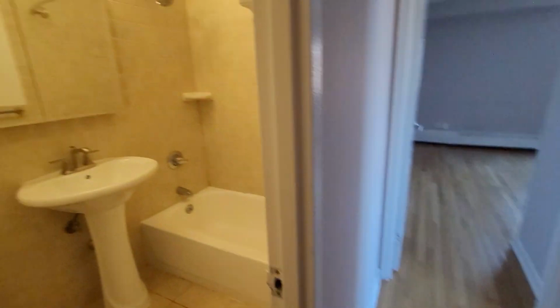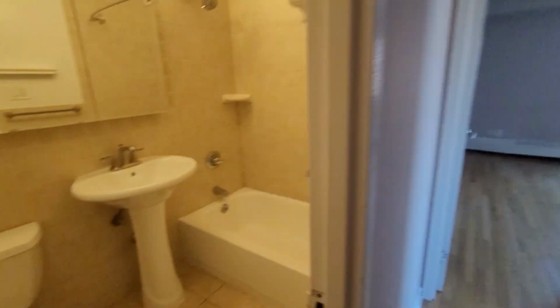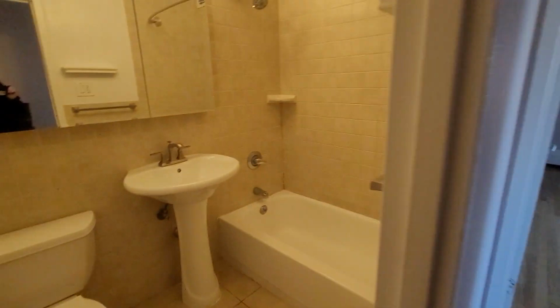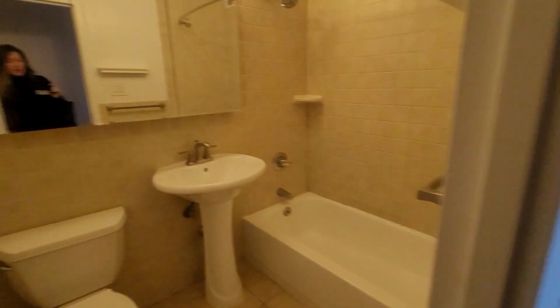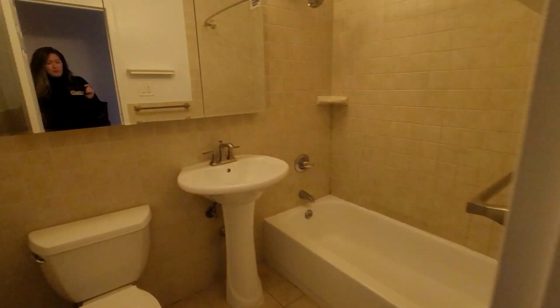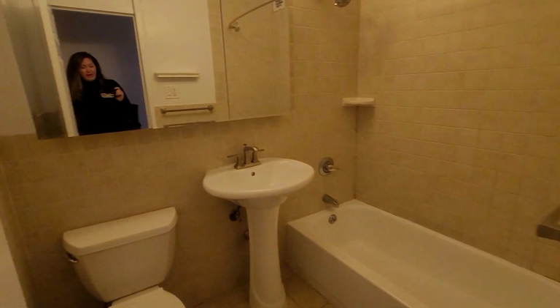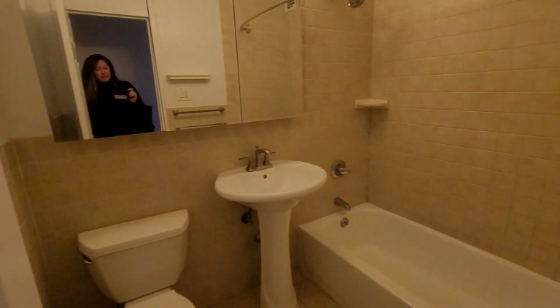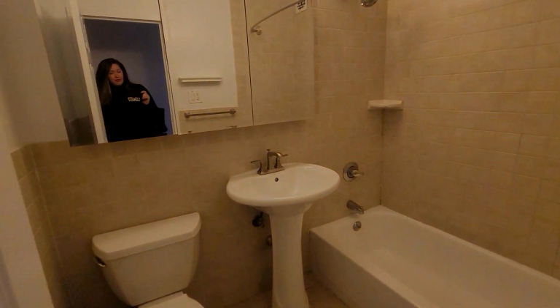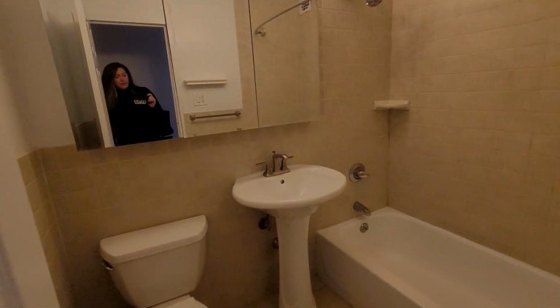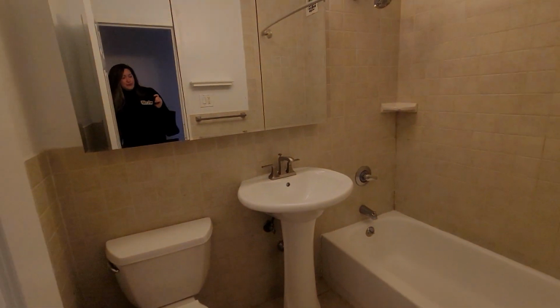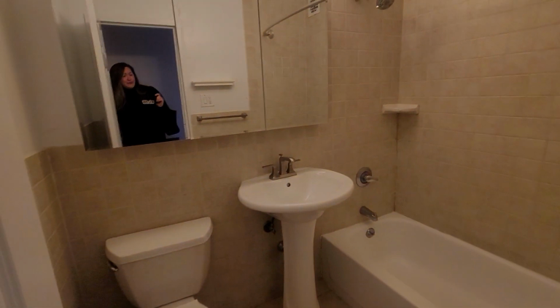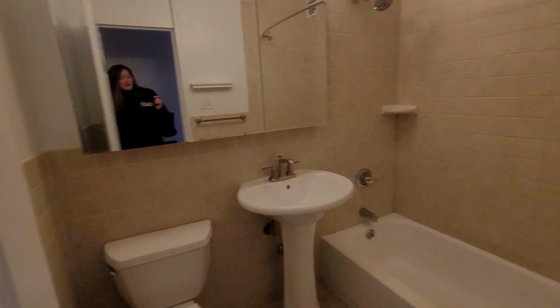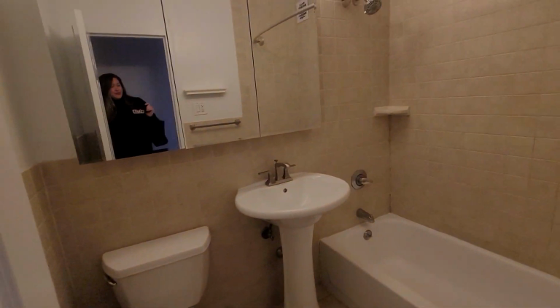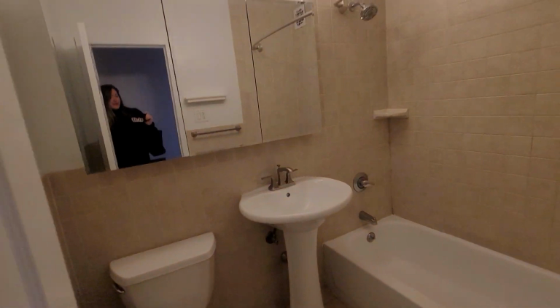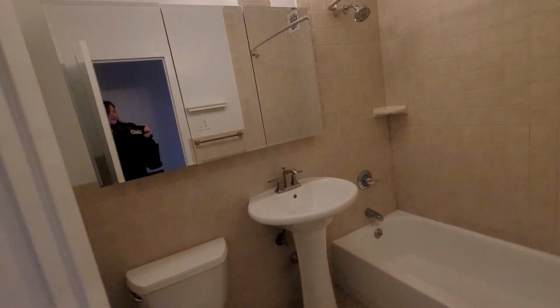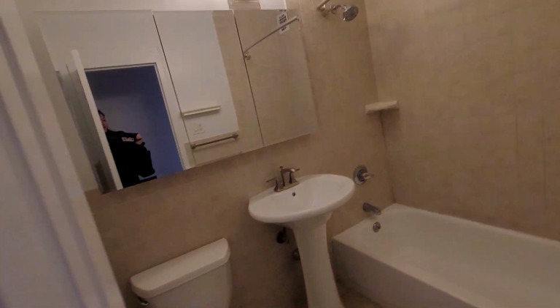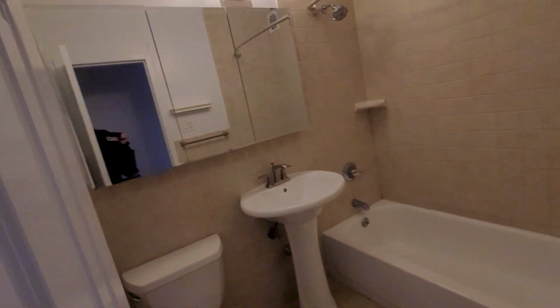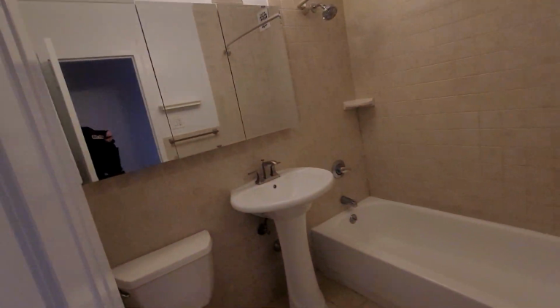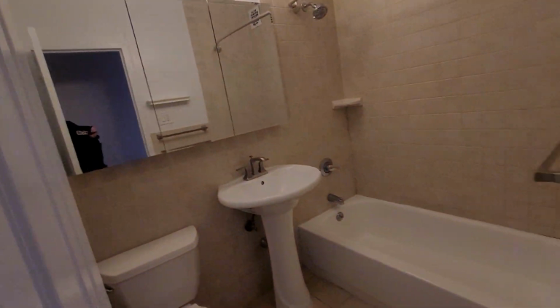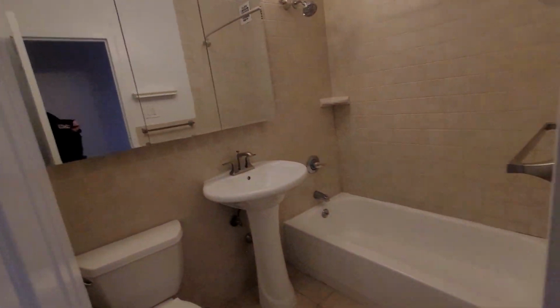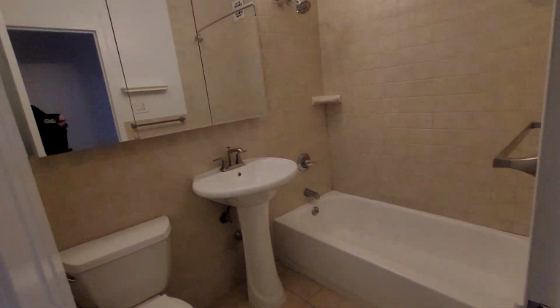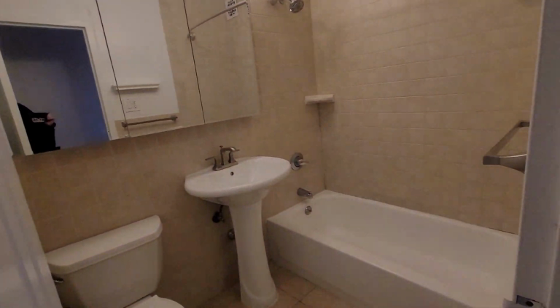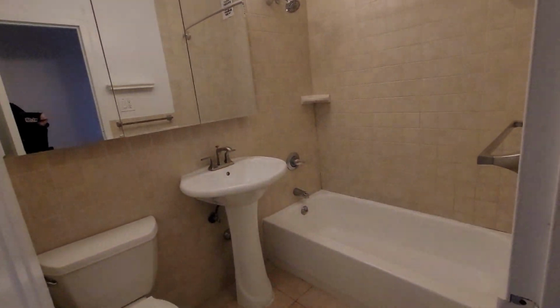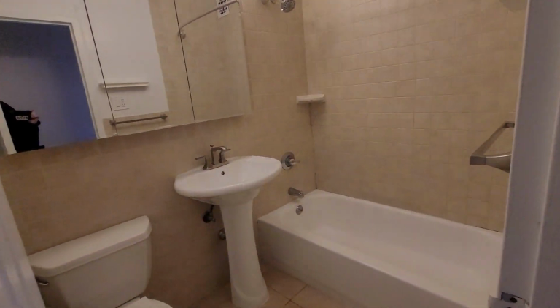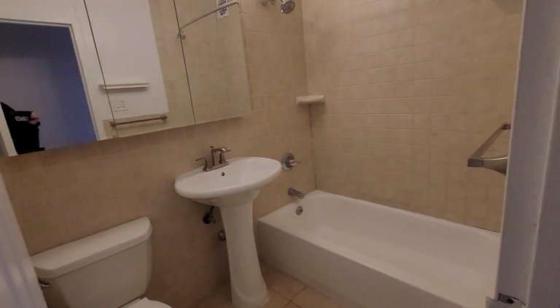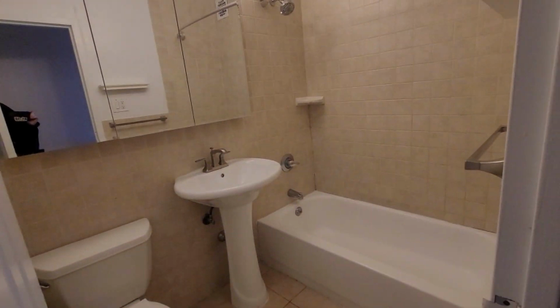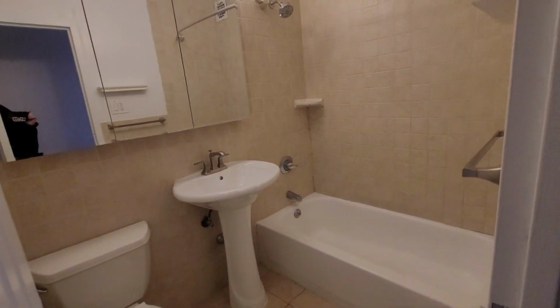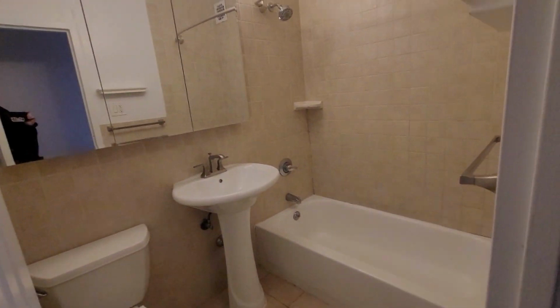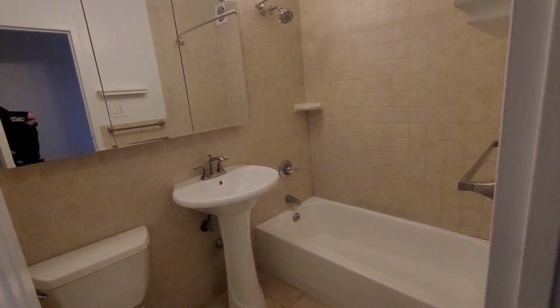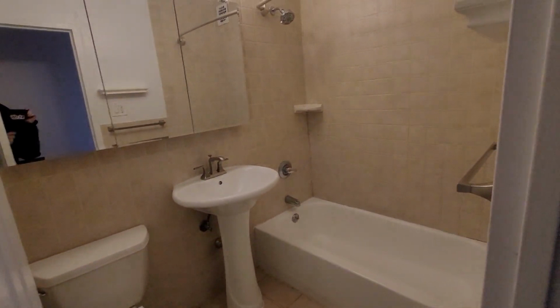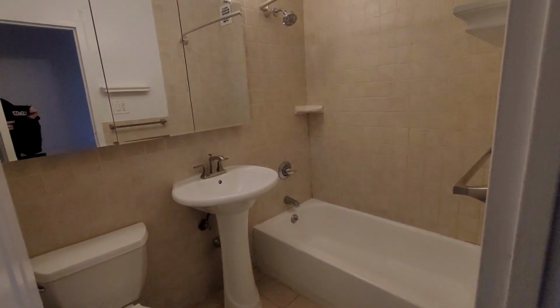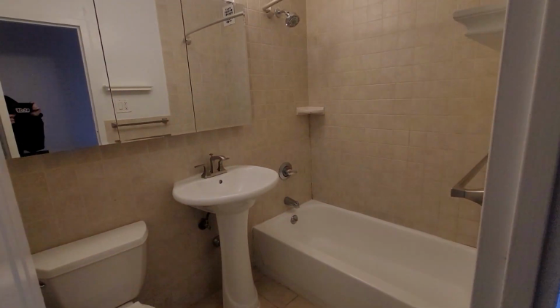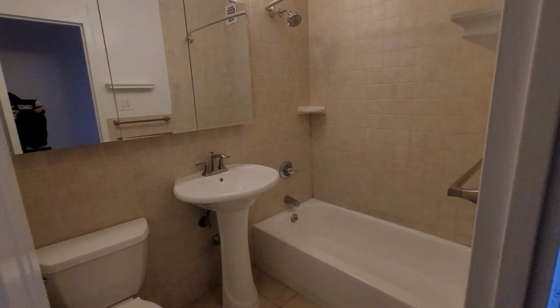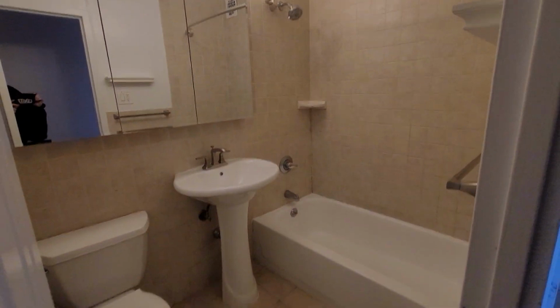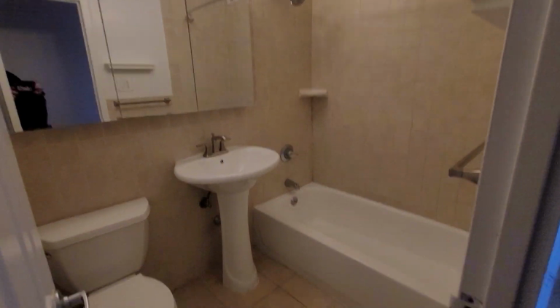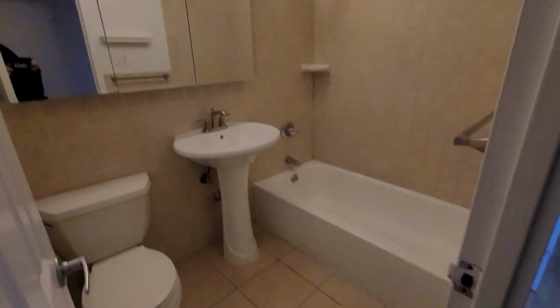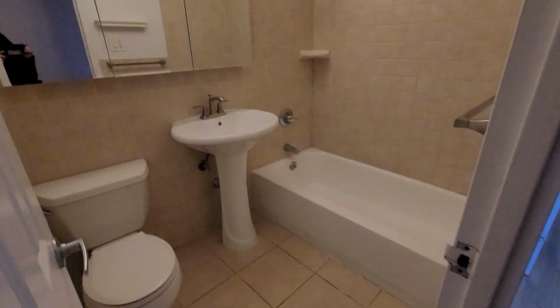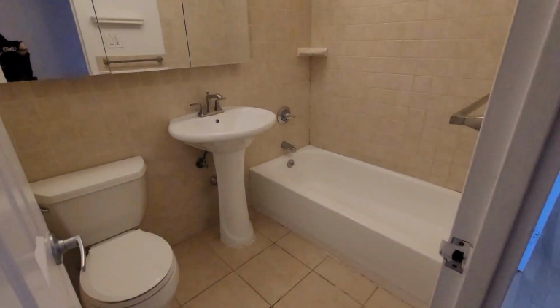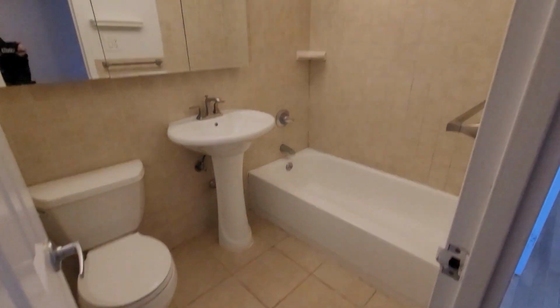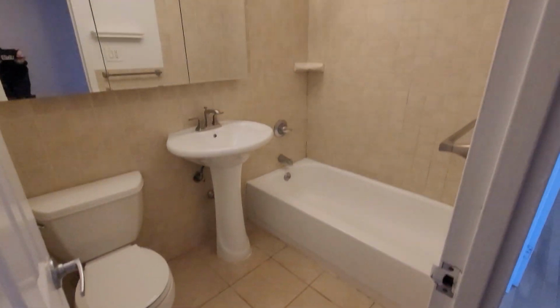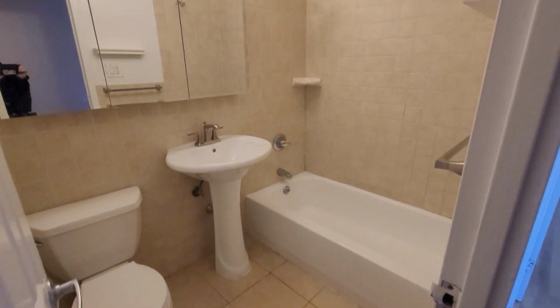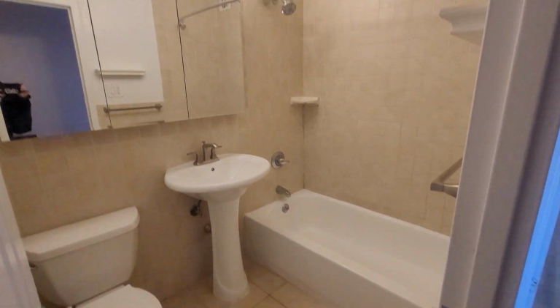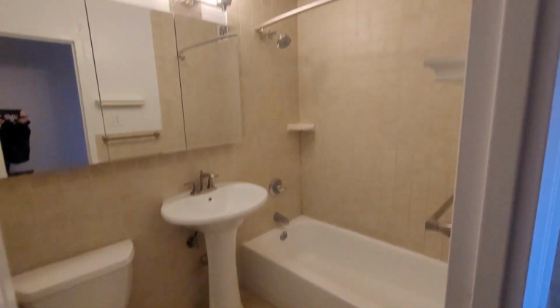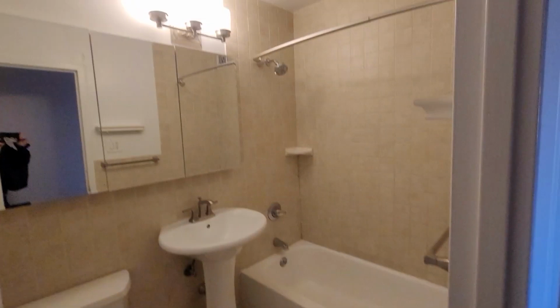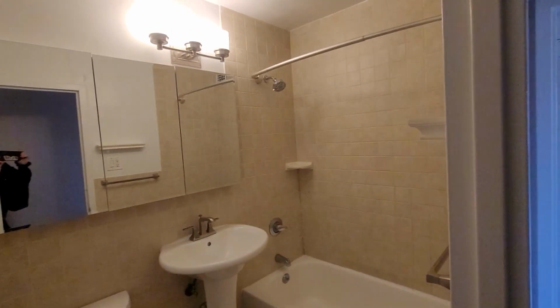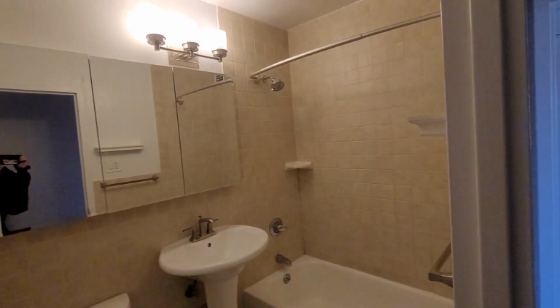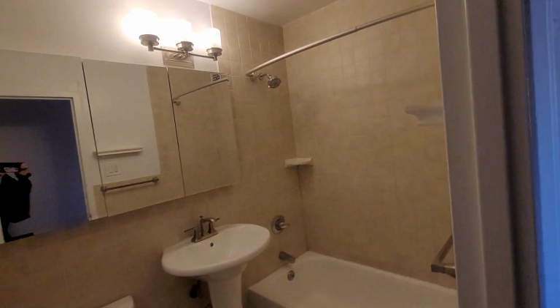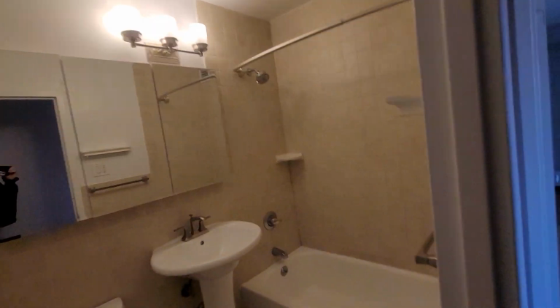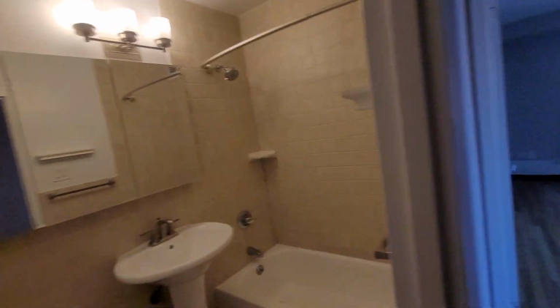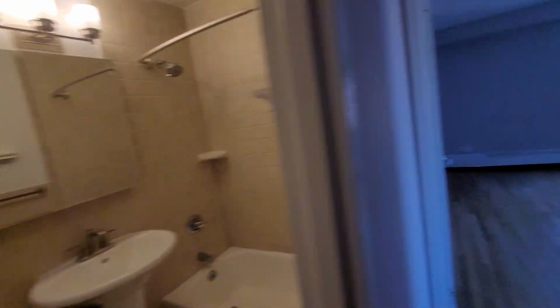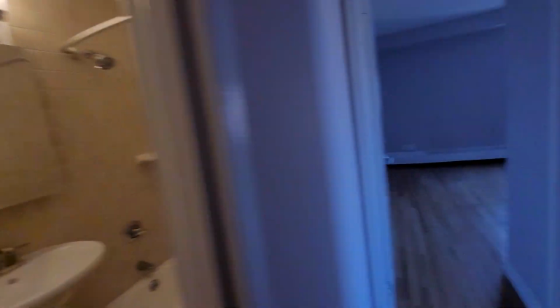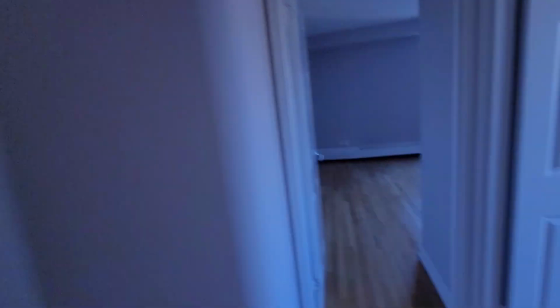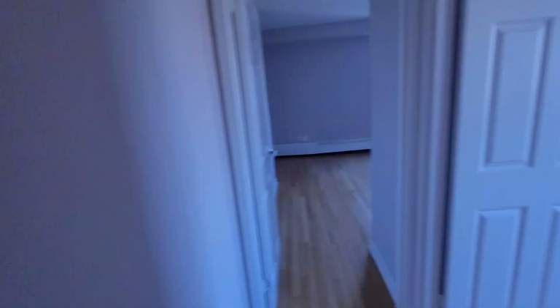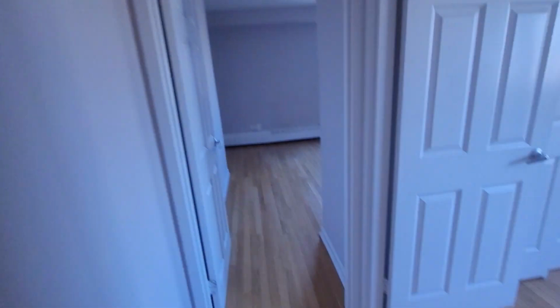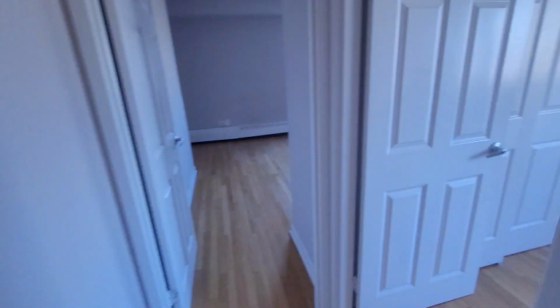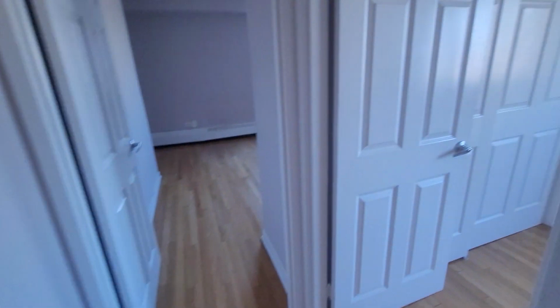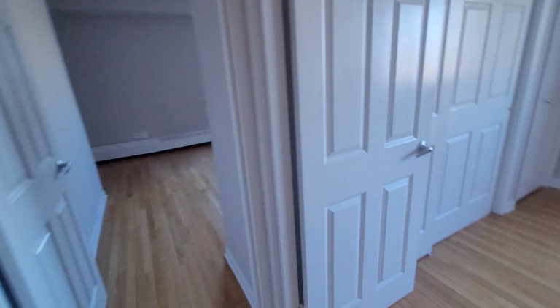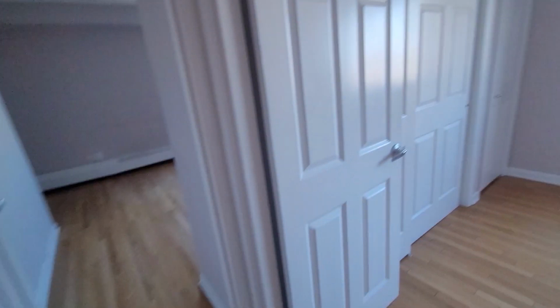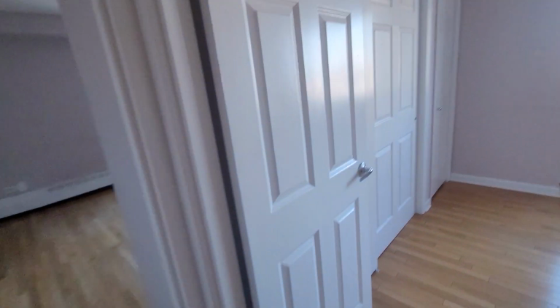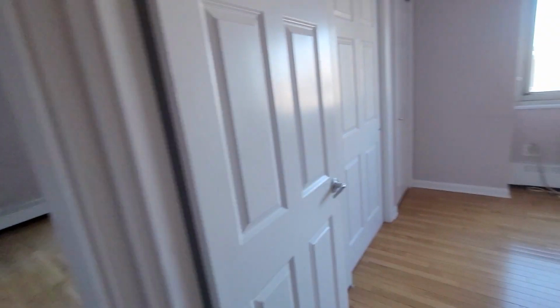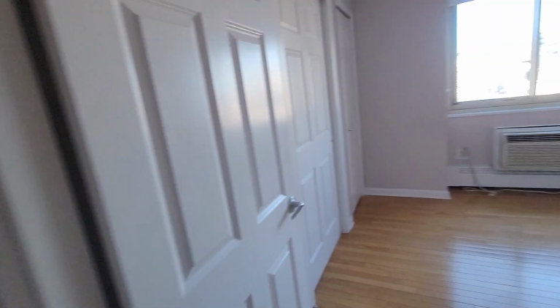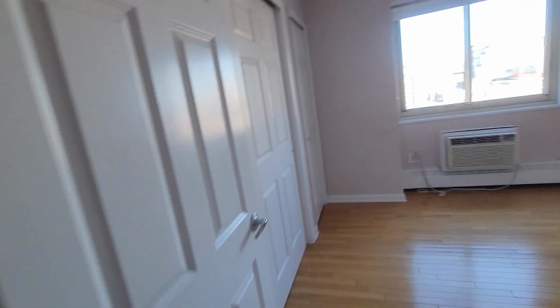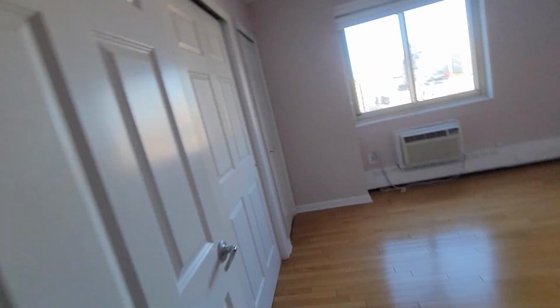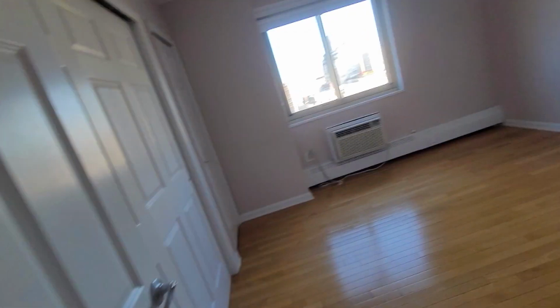Here's the main bathroom — nice tub, basic finishes, and 3 mirrors.